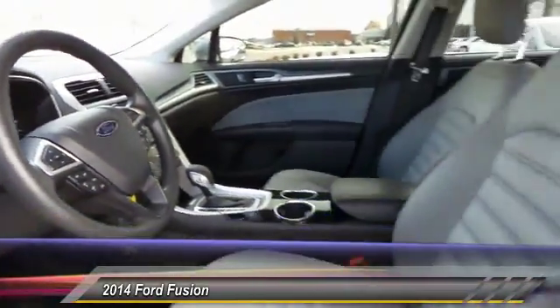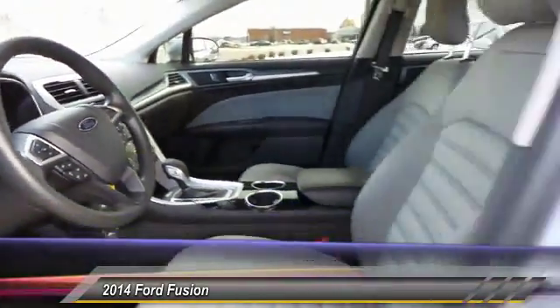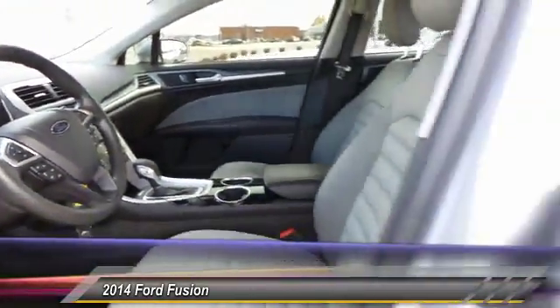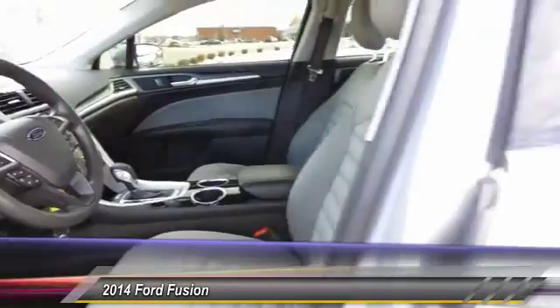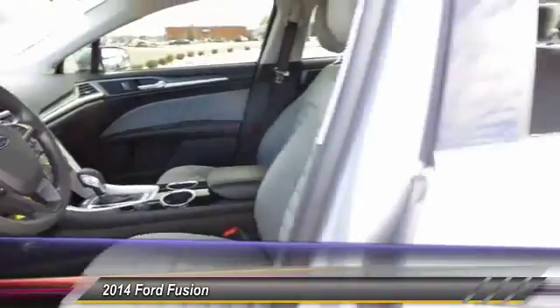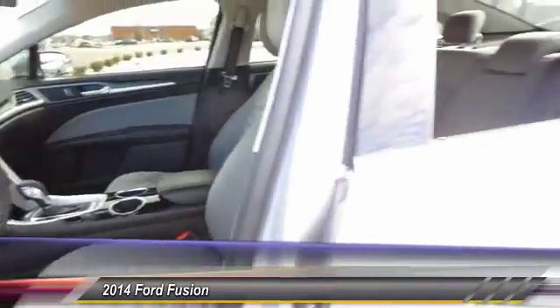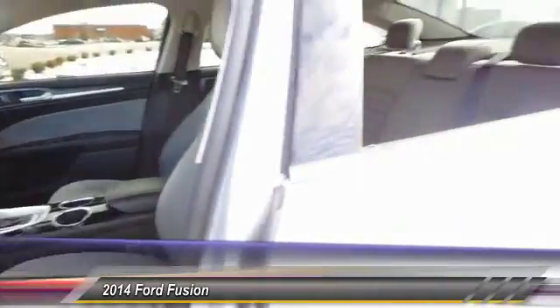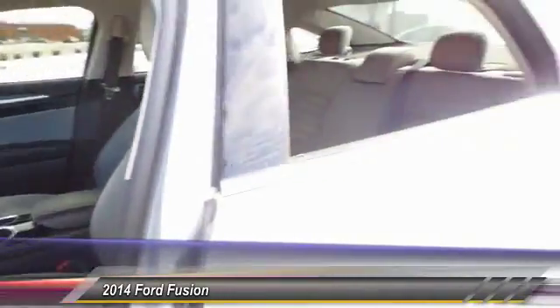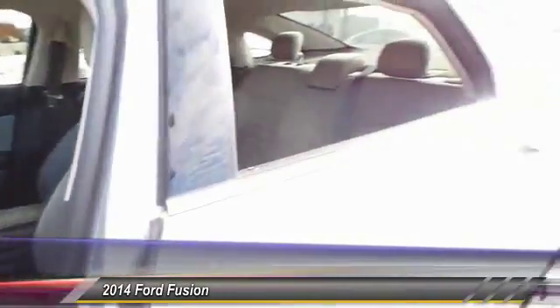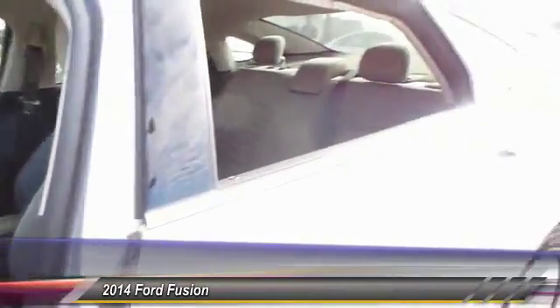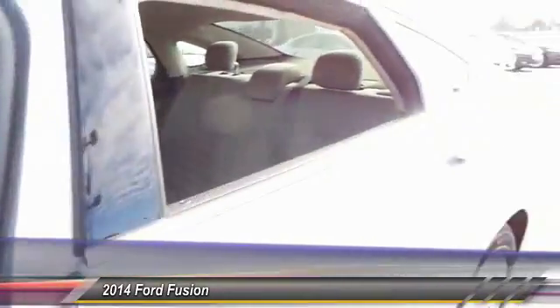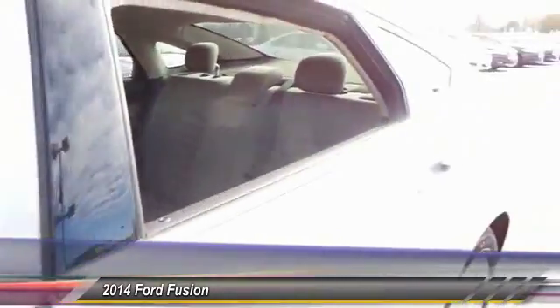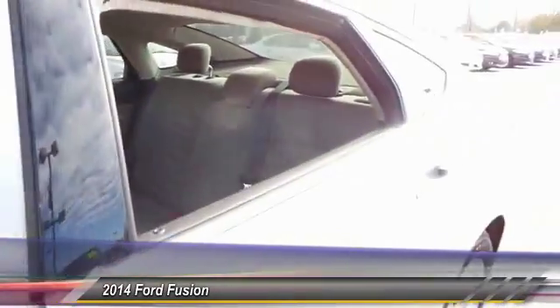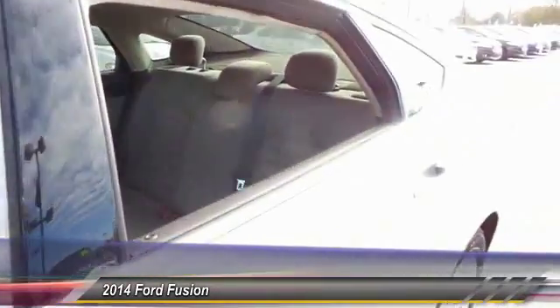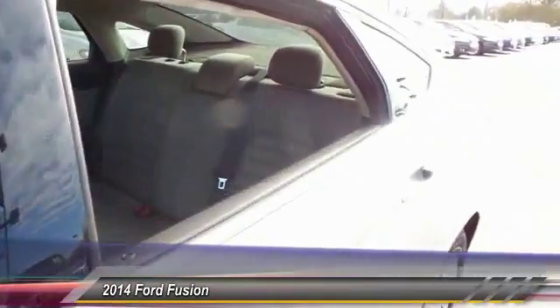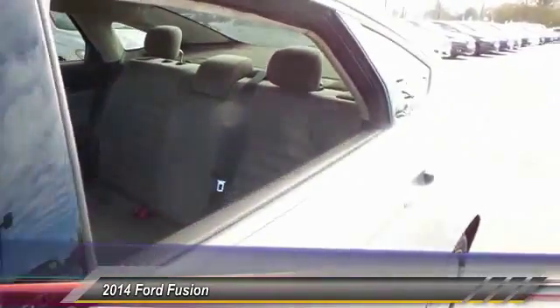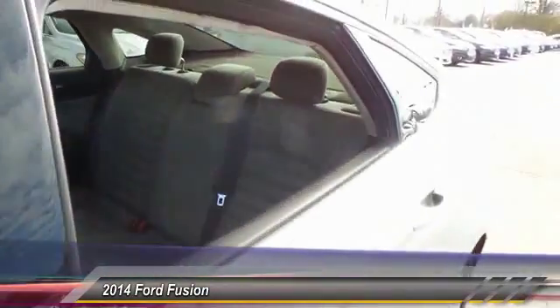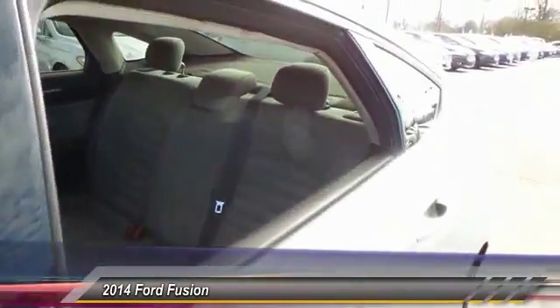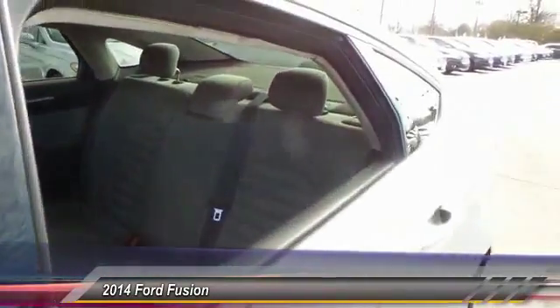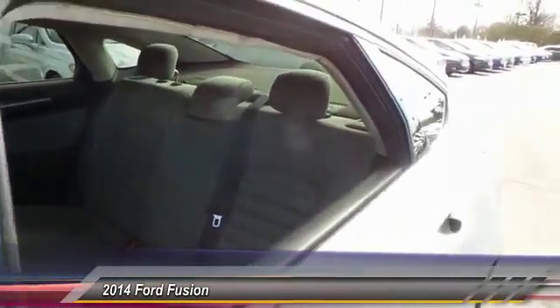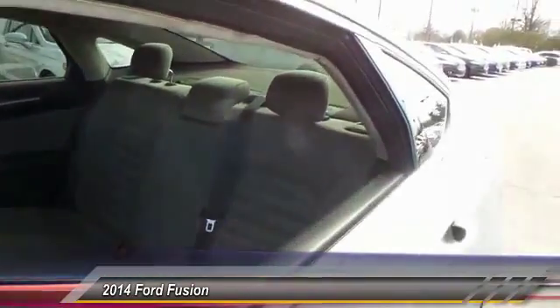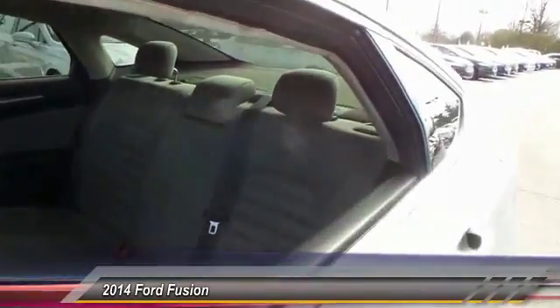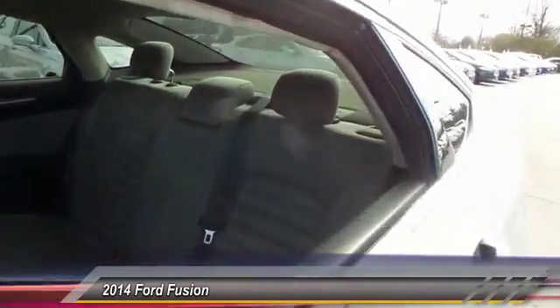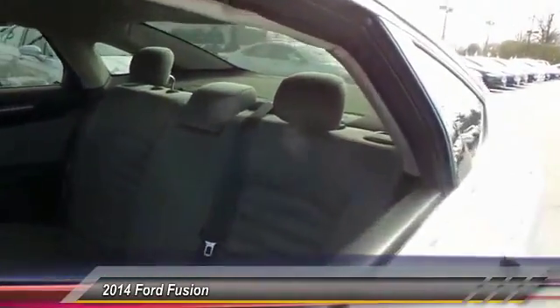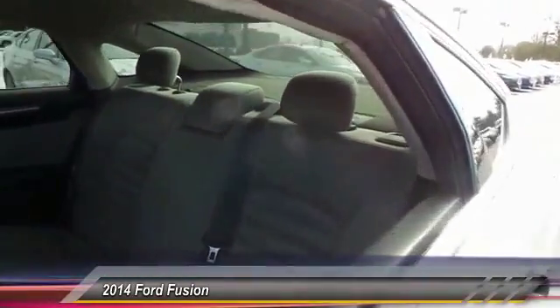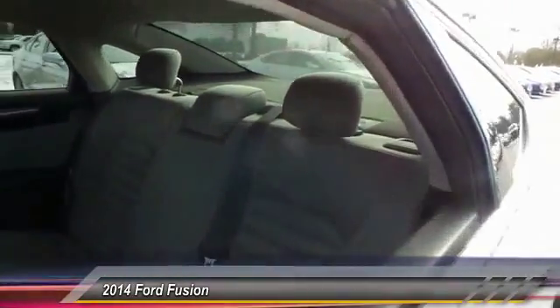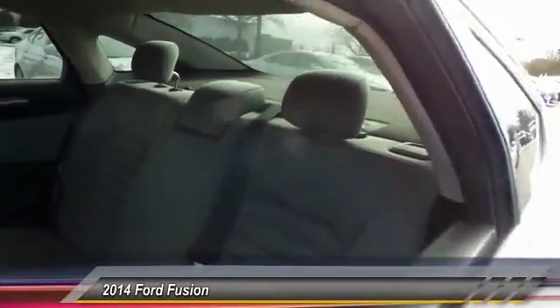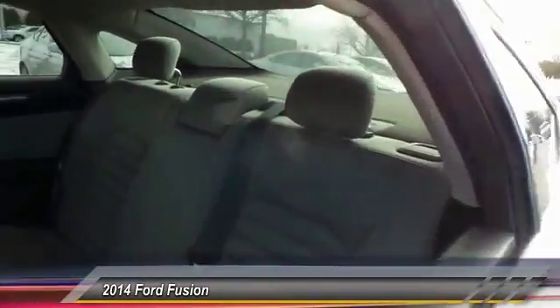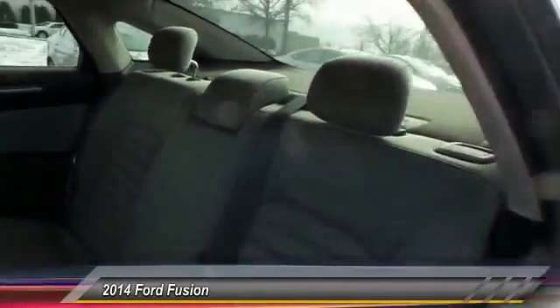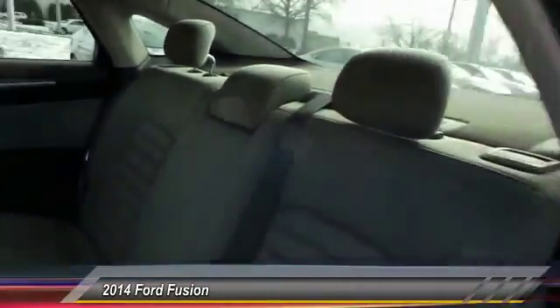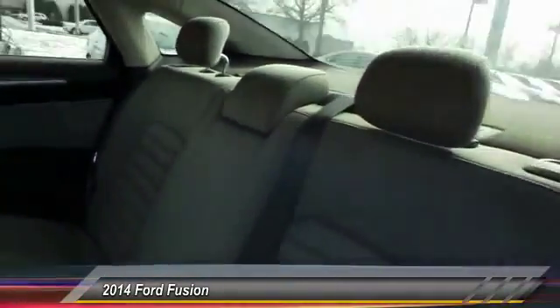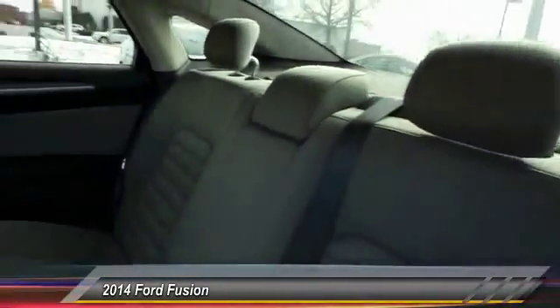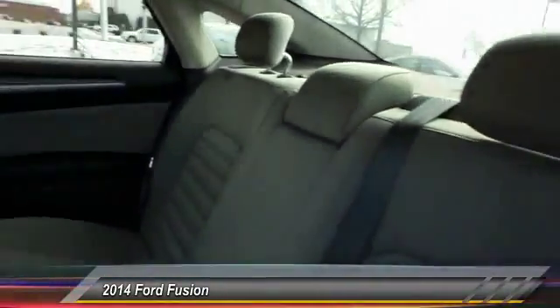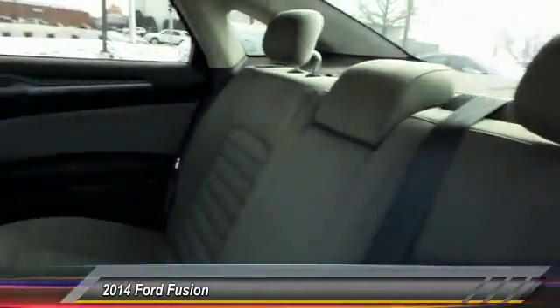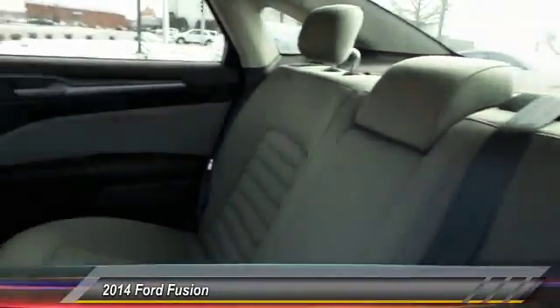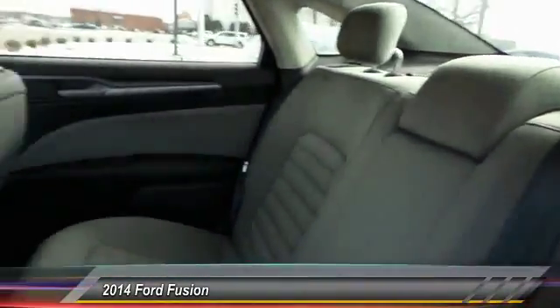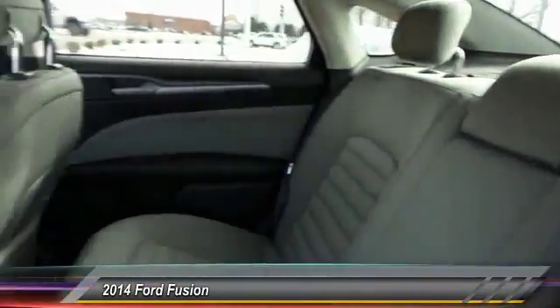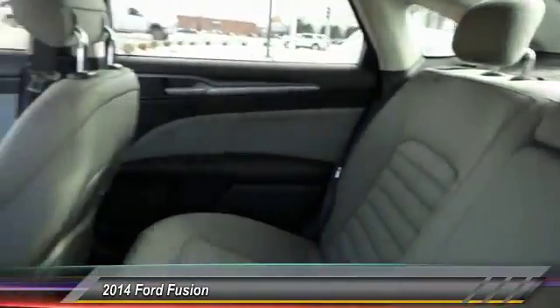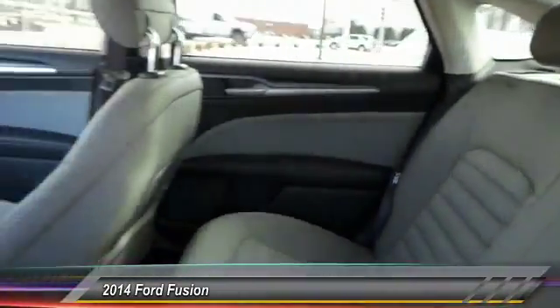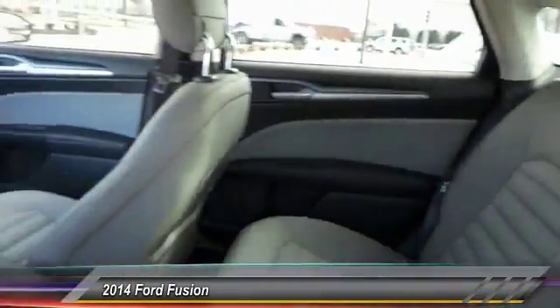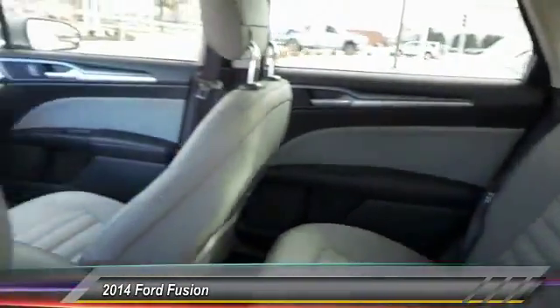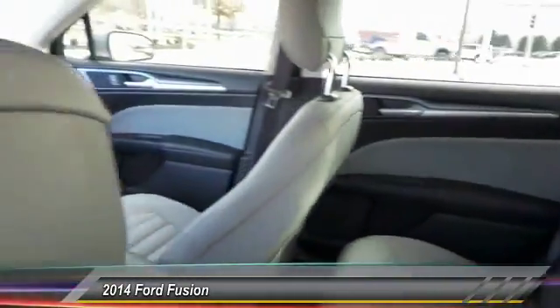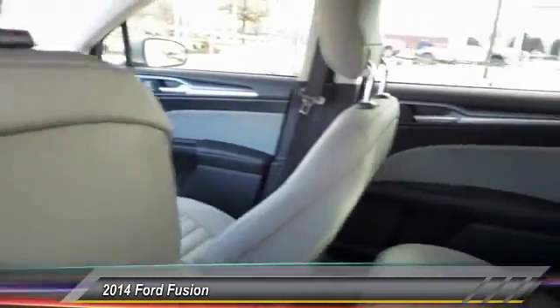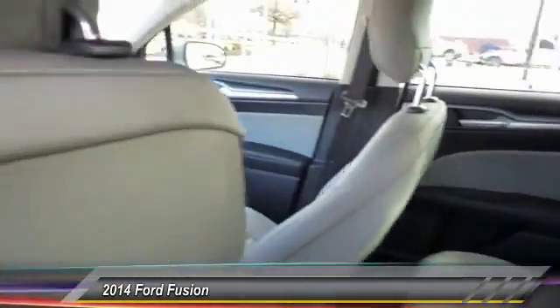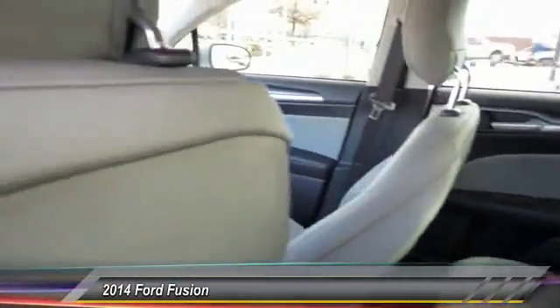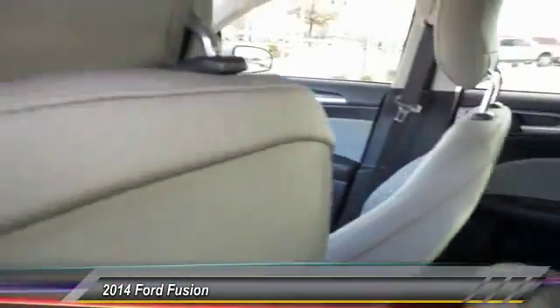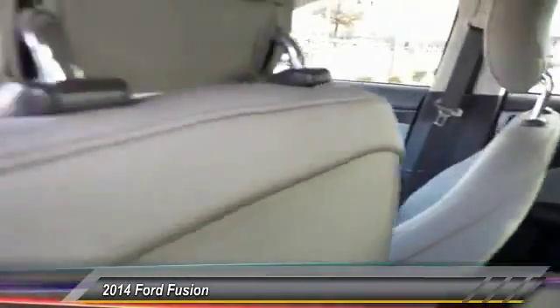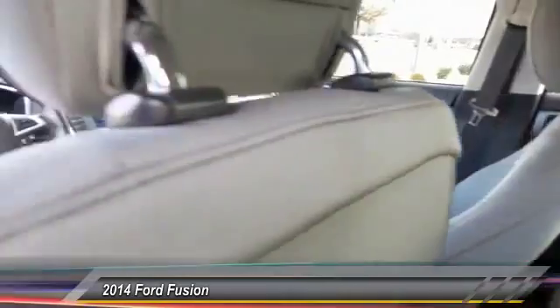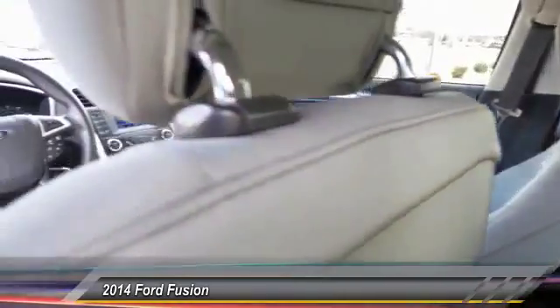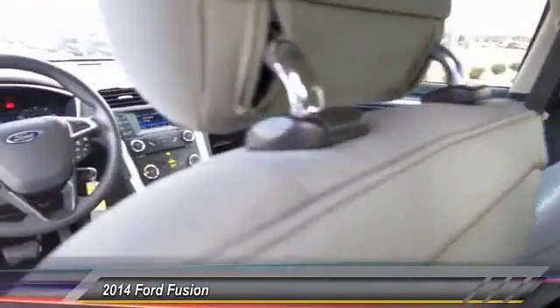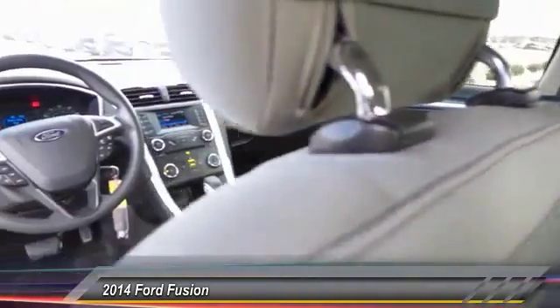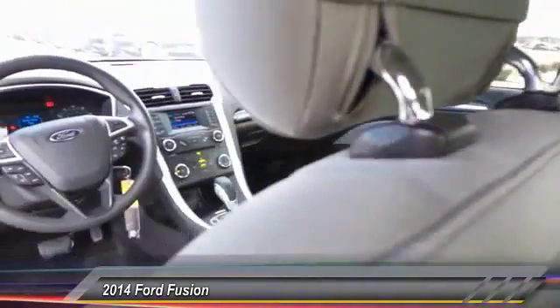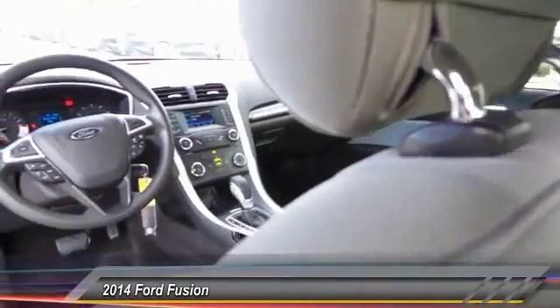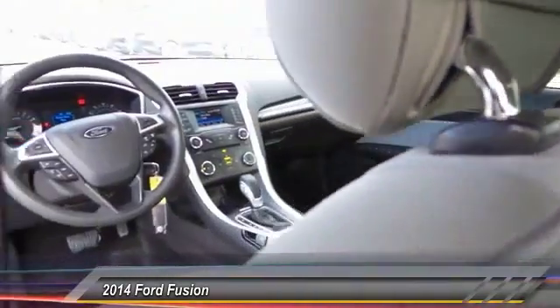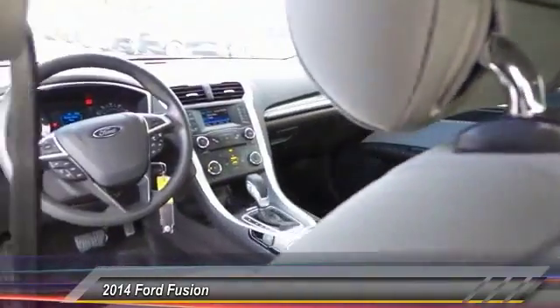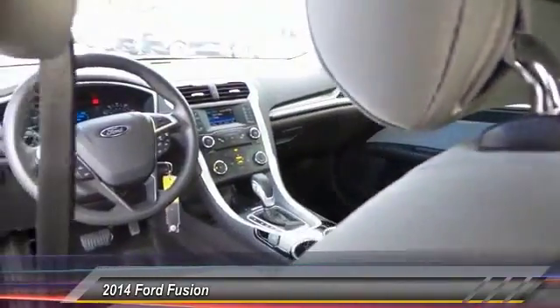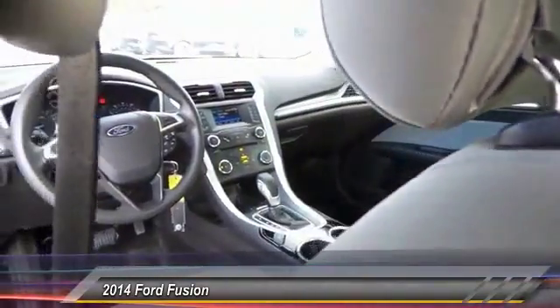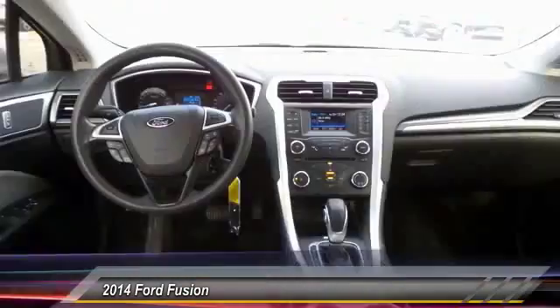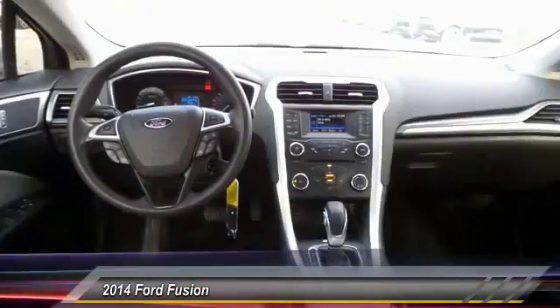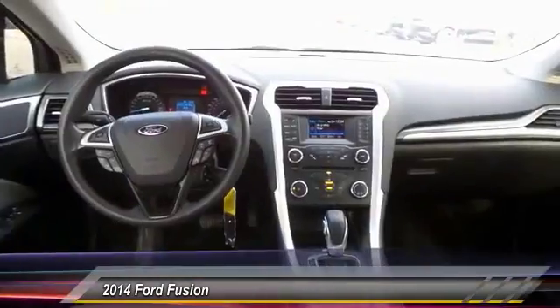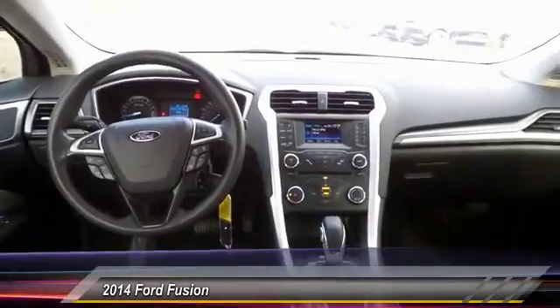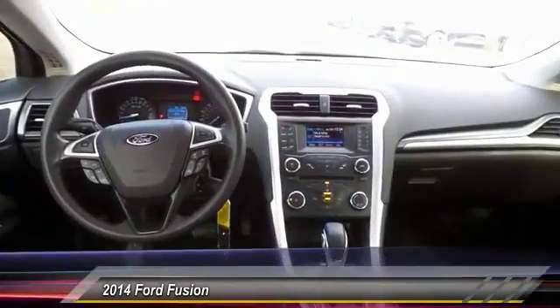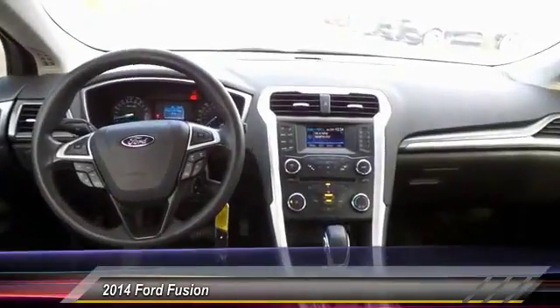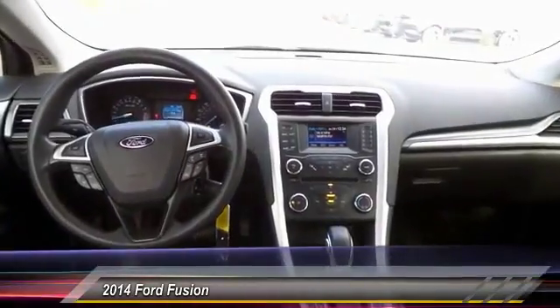One owner. Four wheel disc brakes. Security system. Compass. Come see the car for yourself.